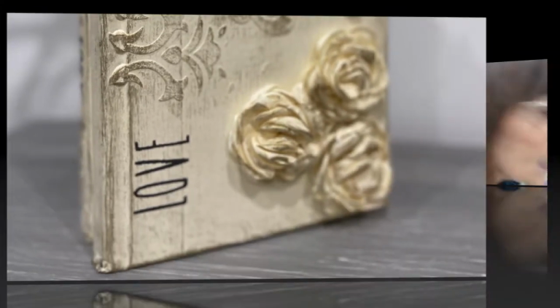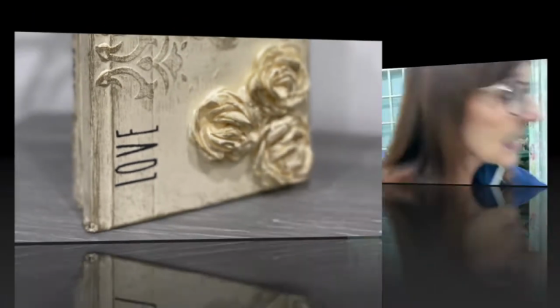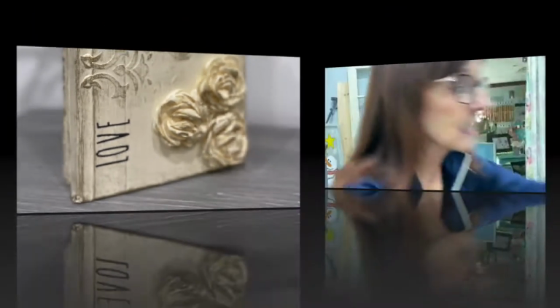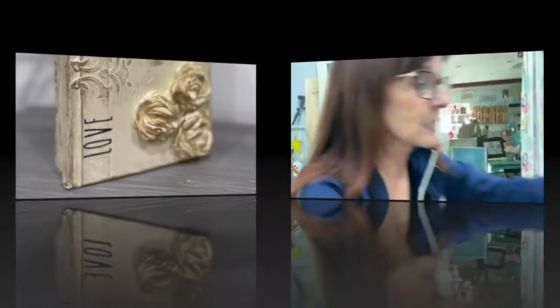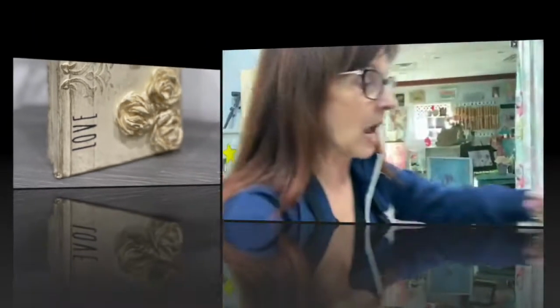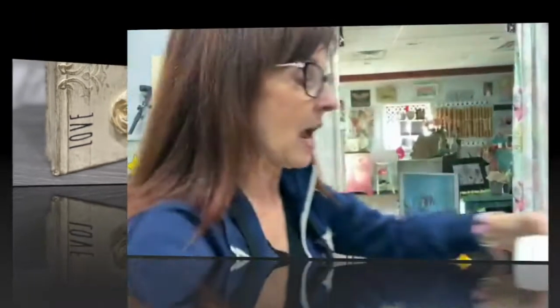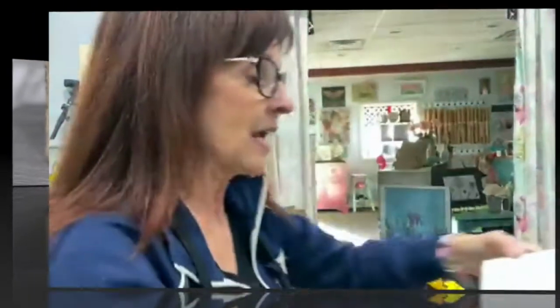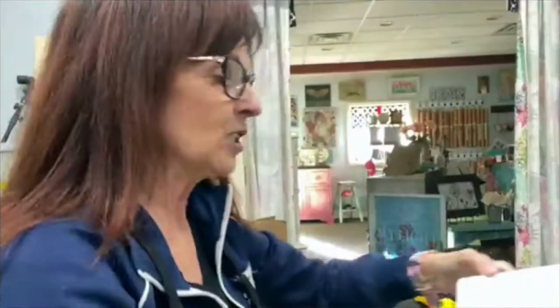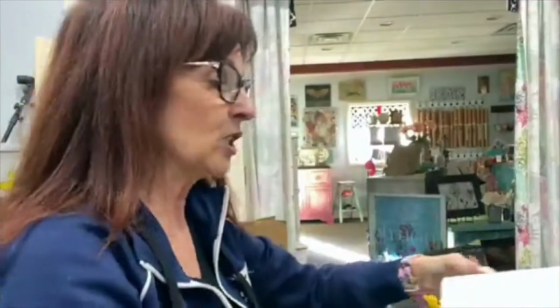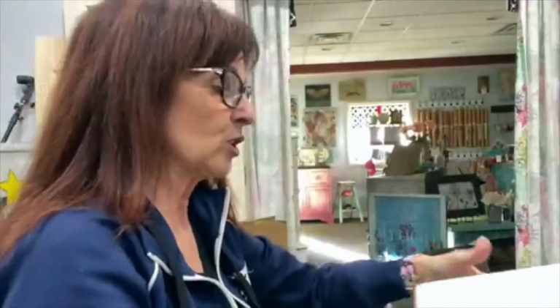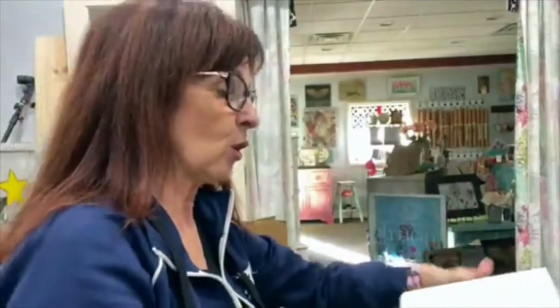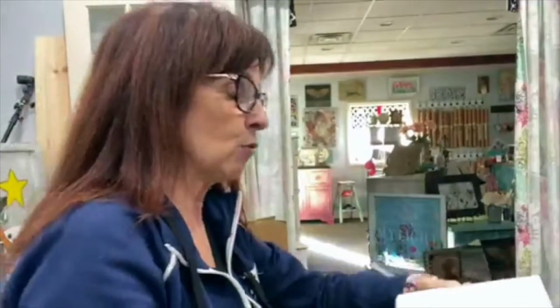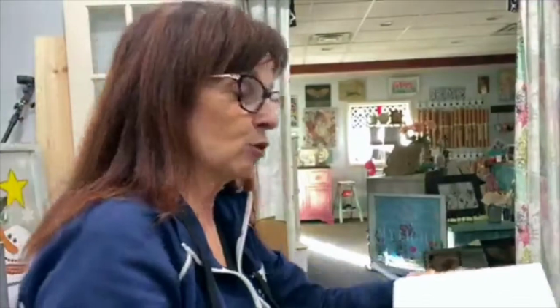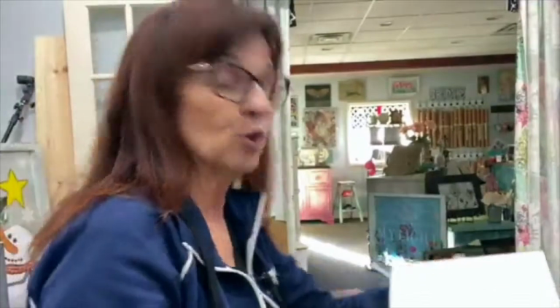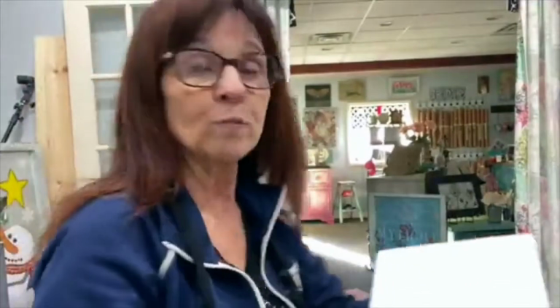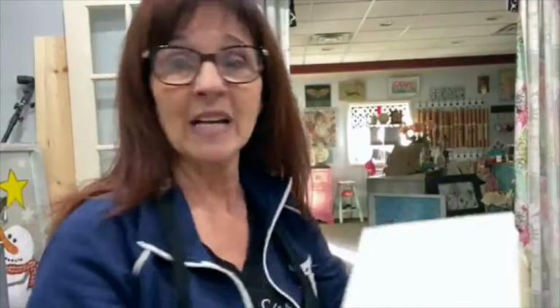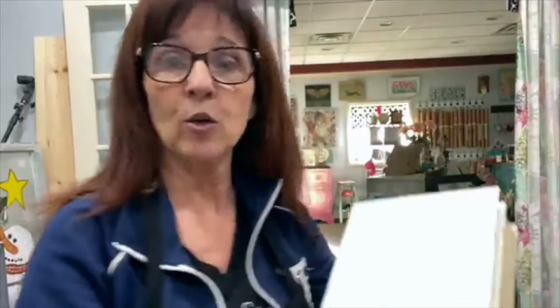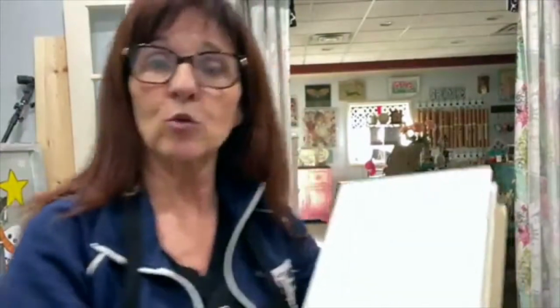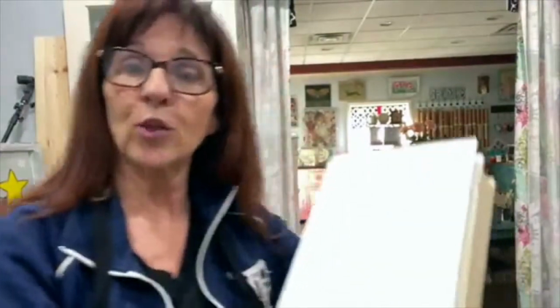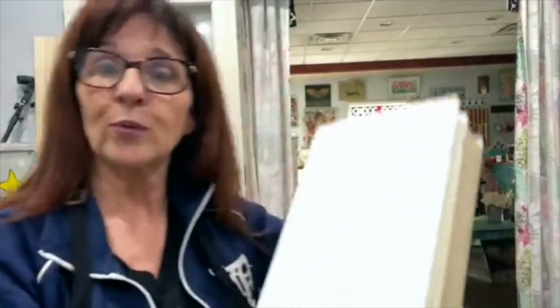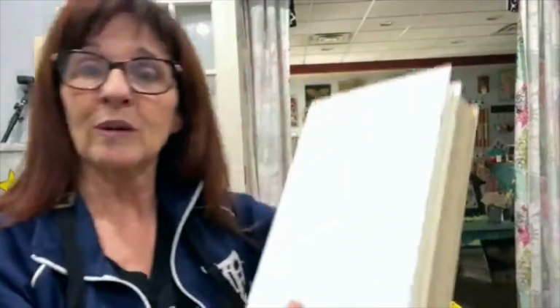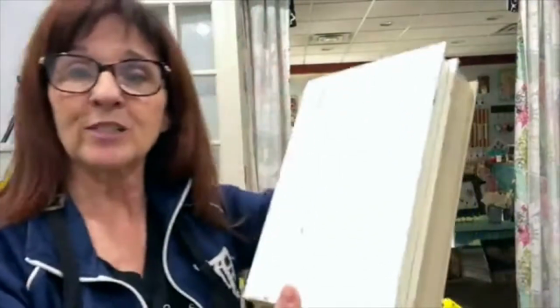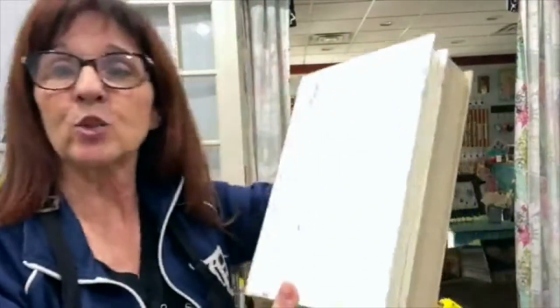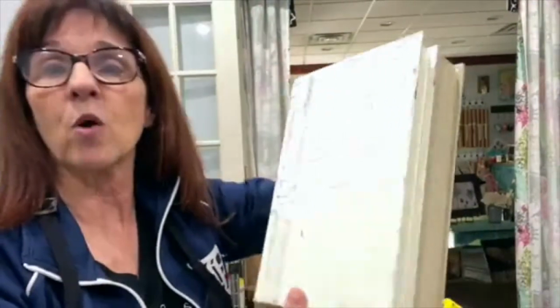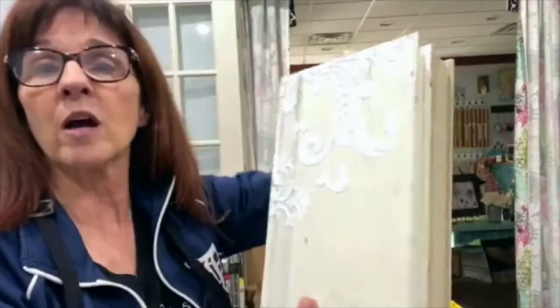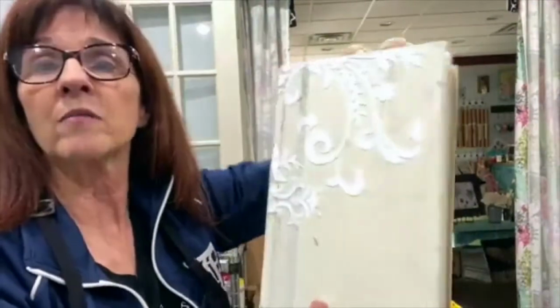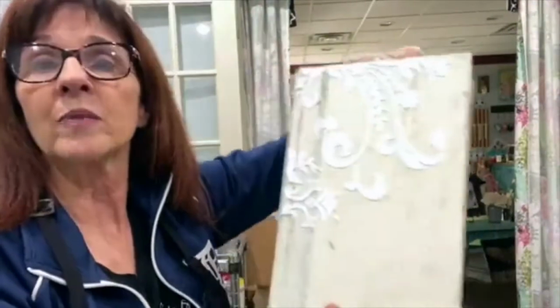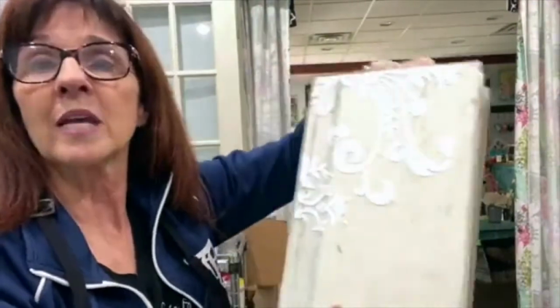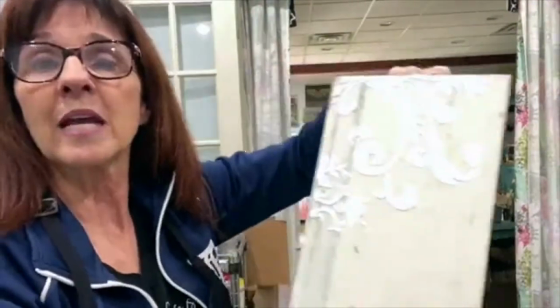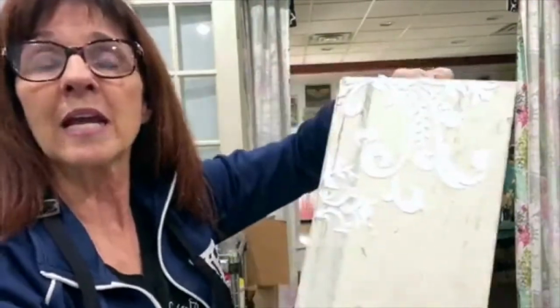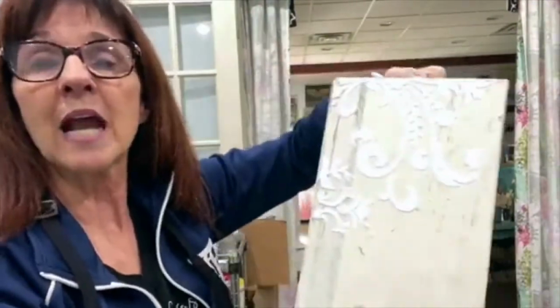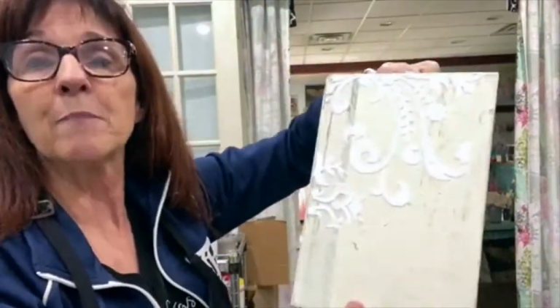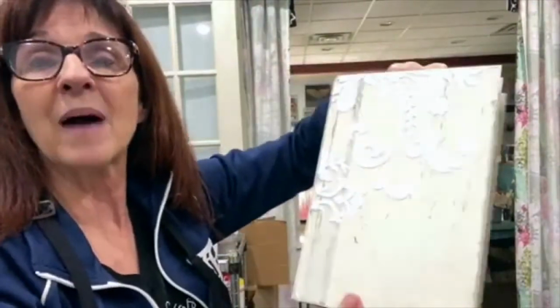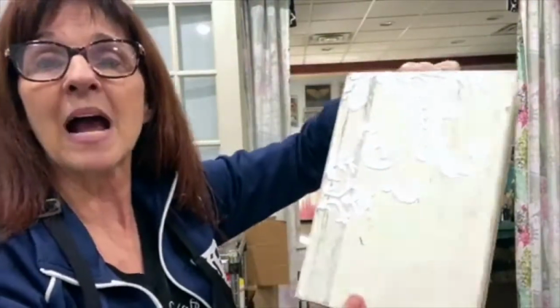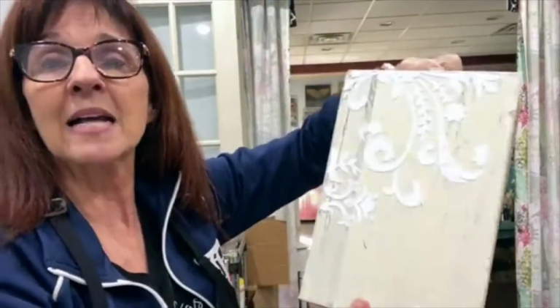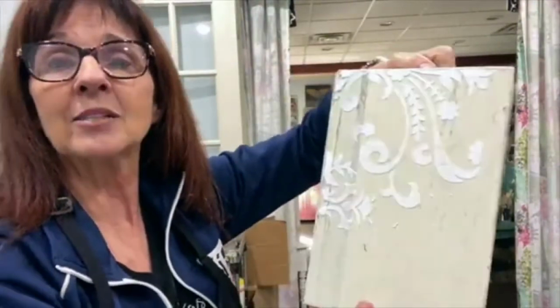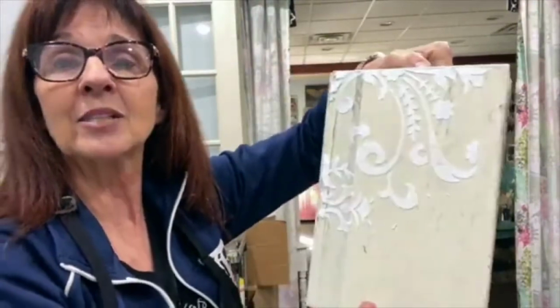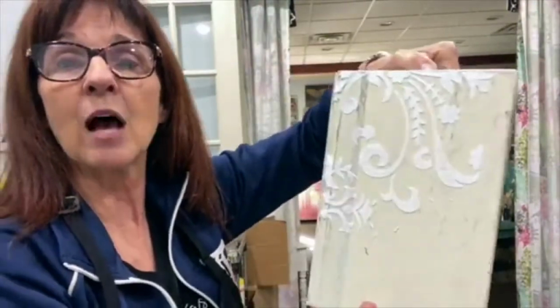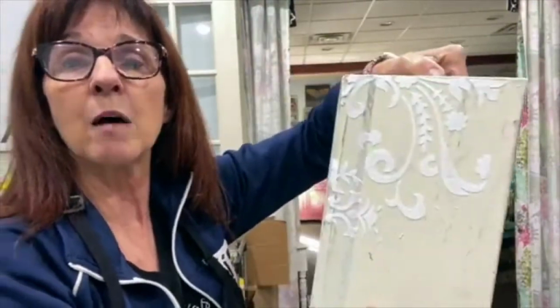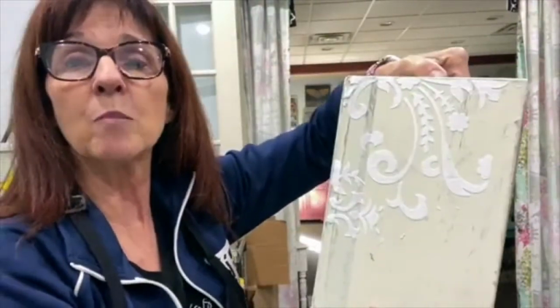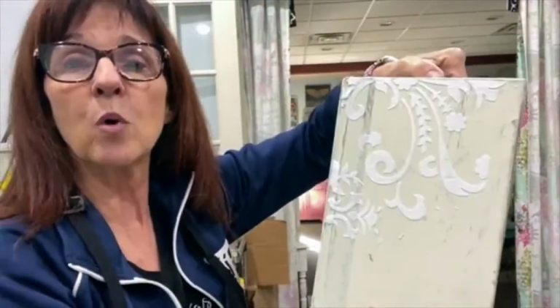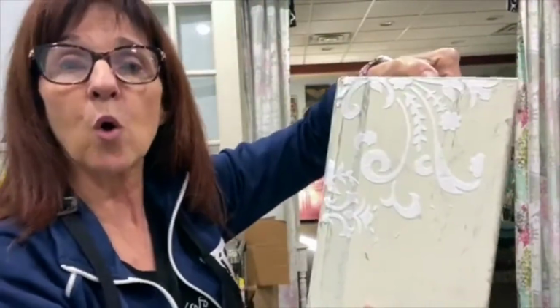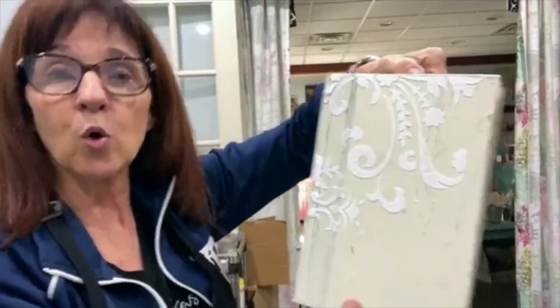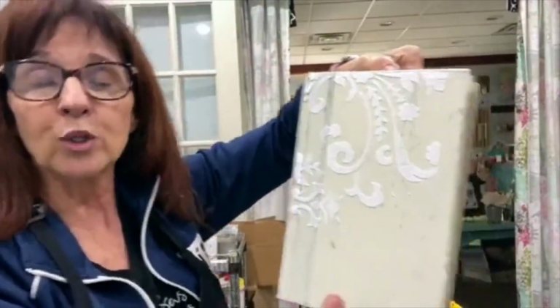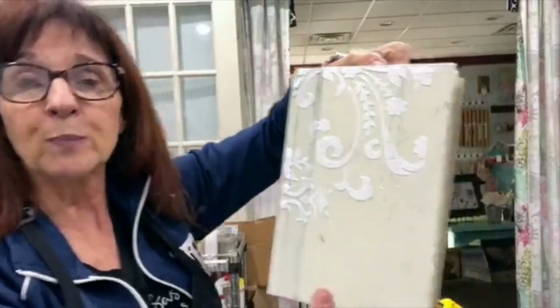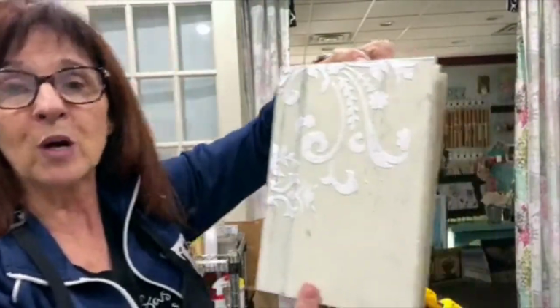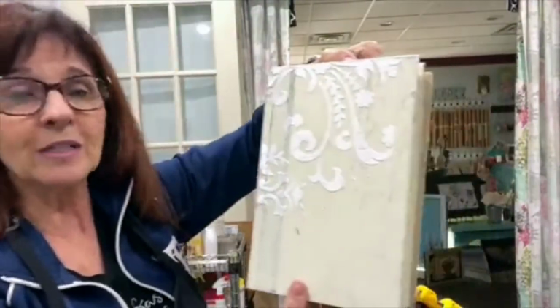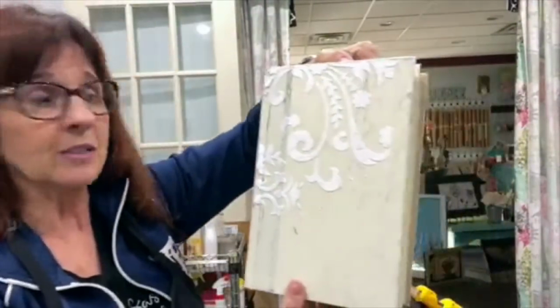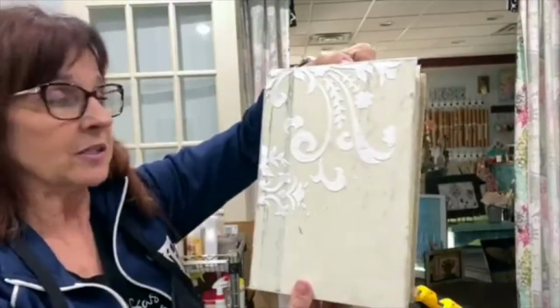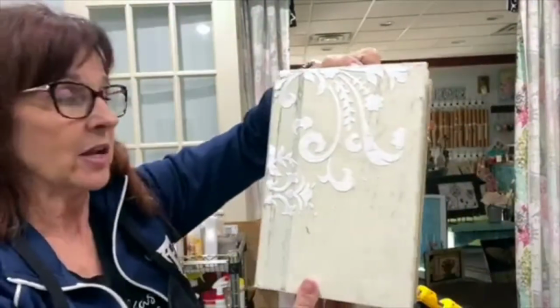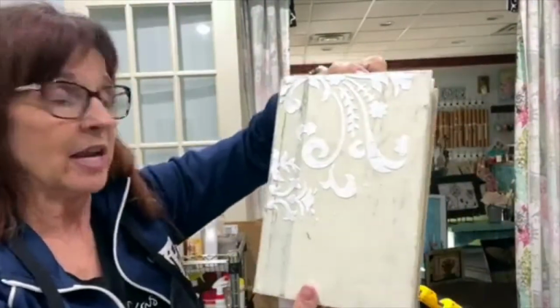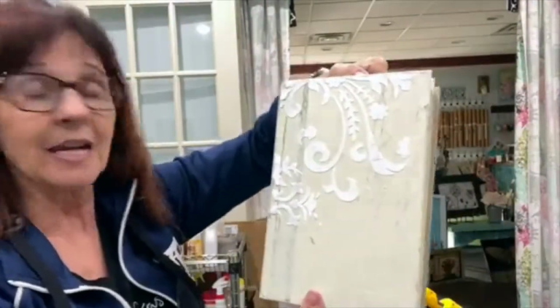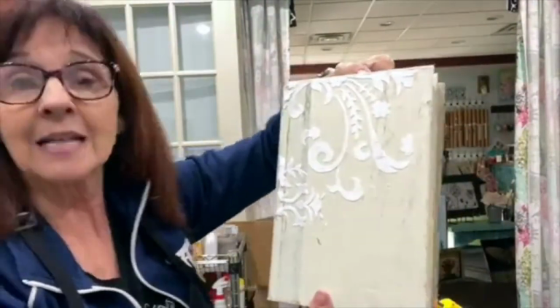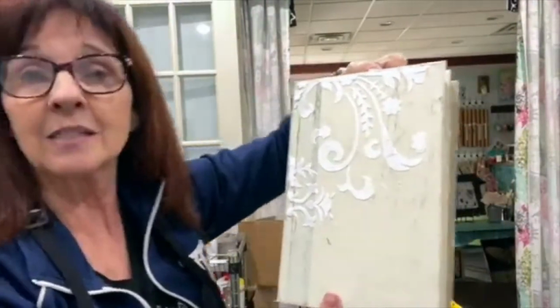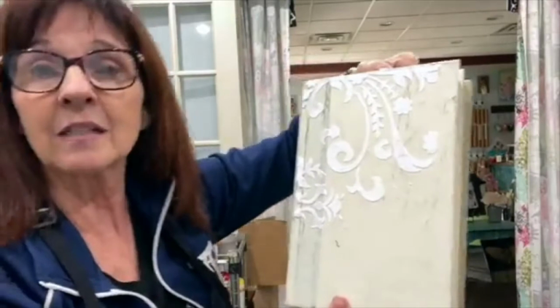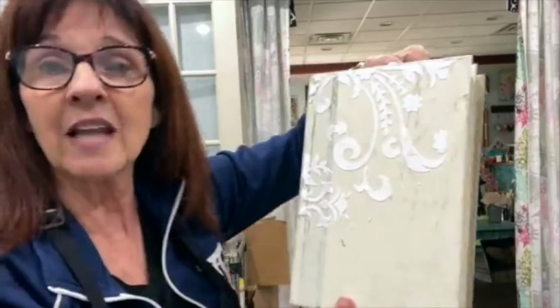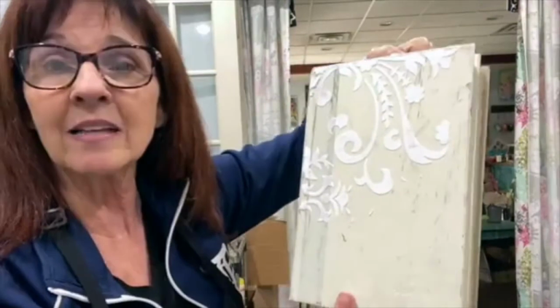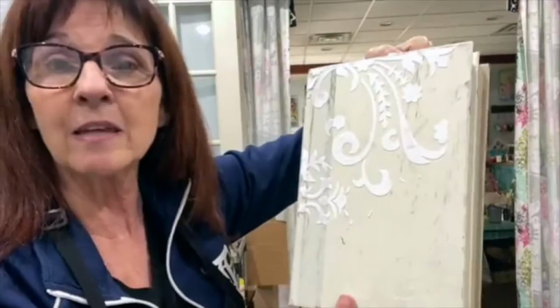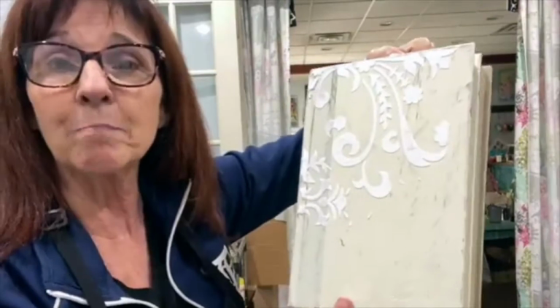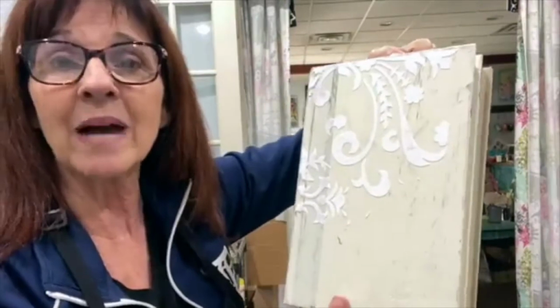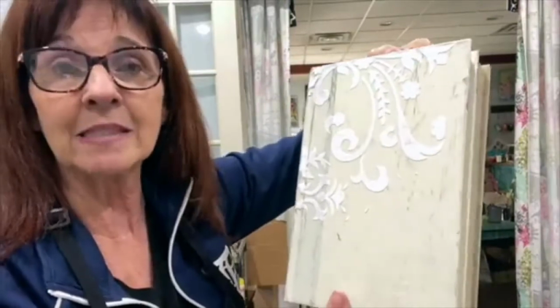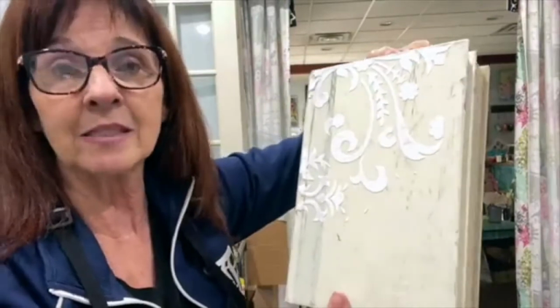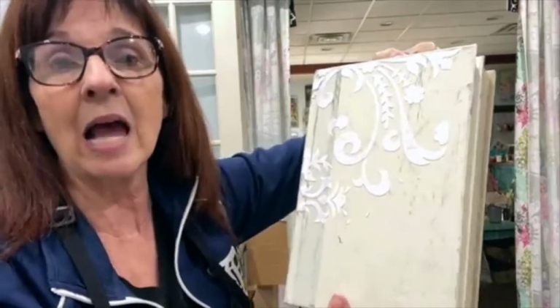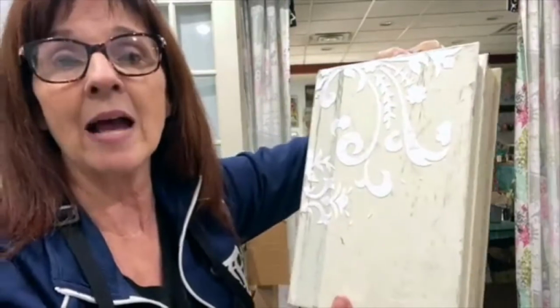I just go to my local thrift store and I buy some old books, and I select them by size.